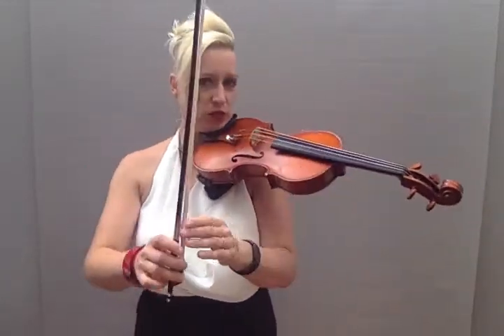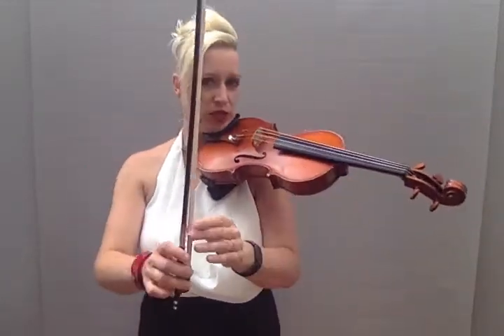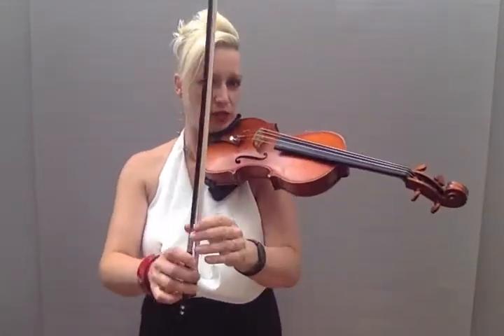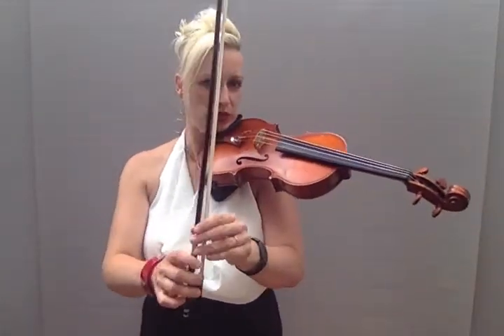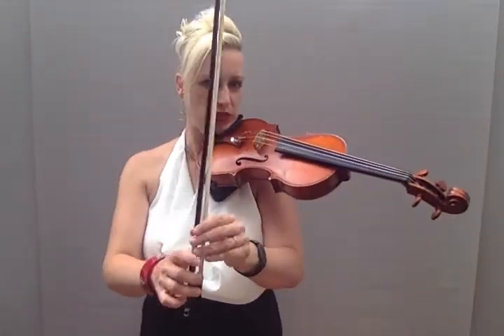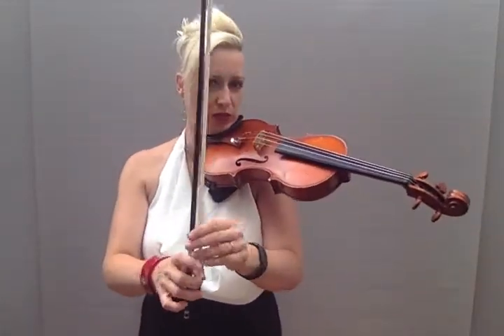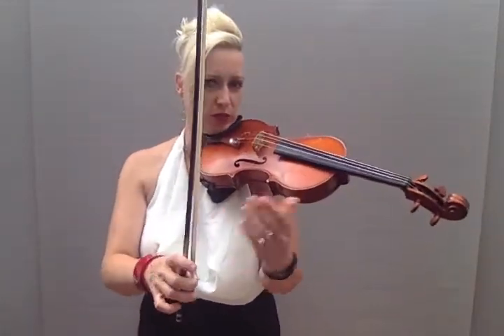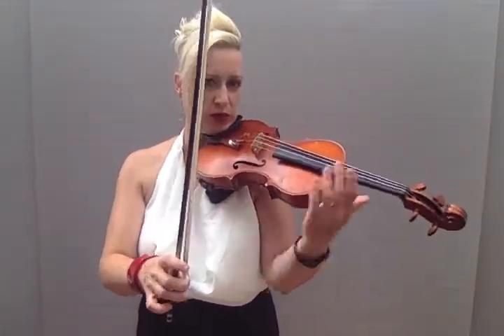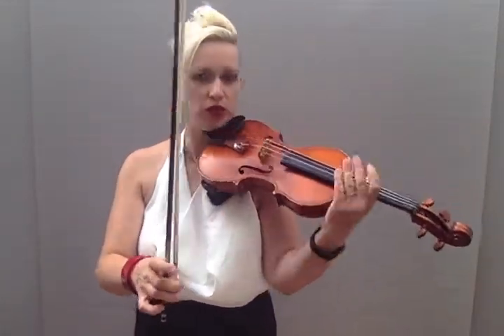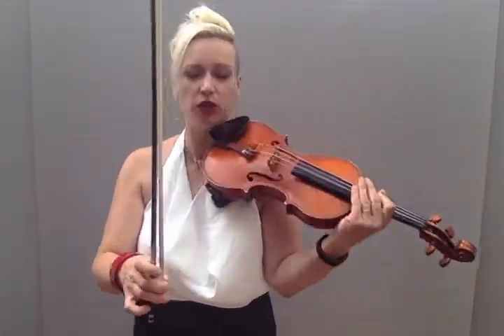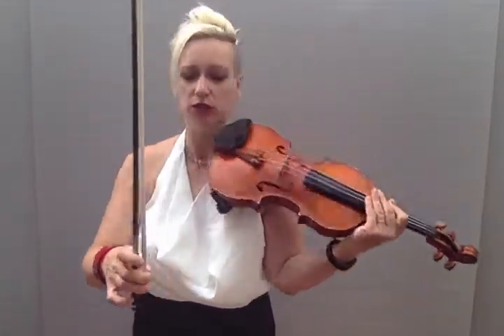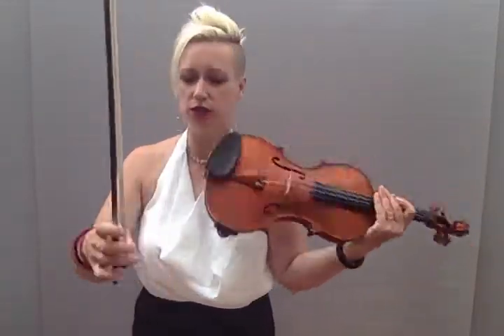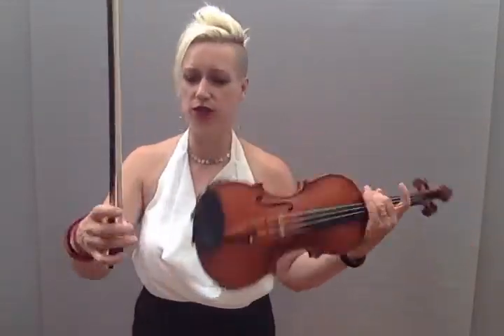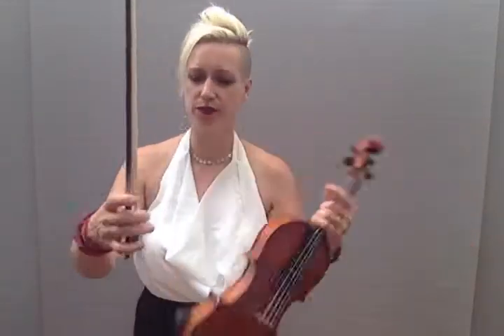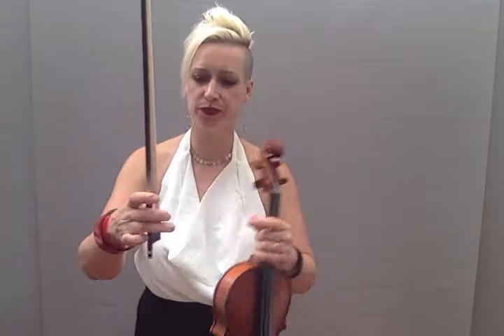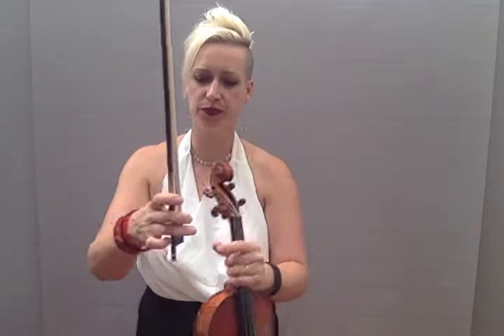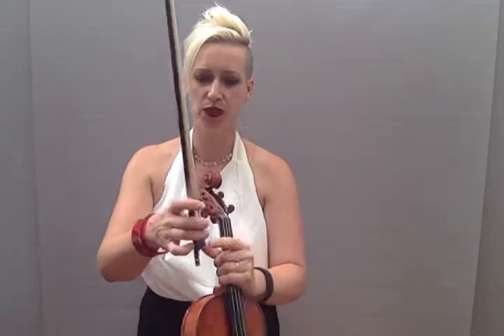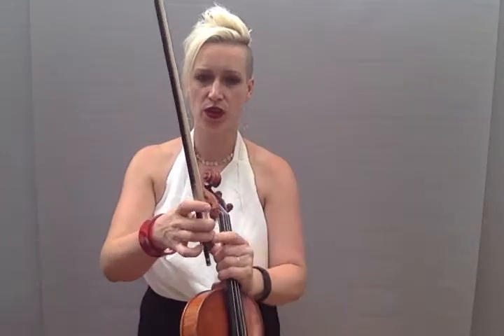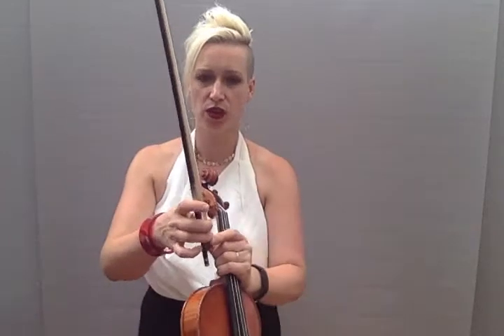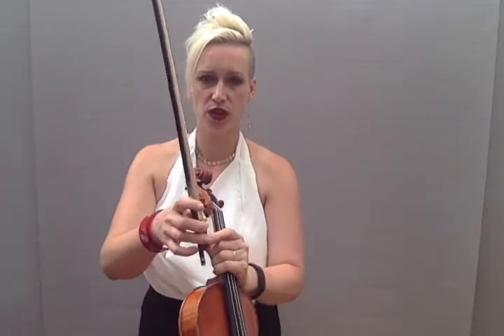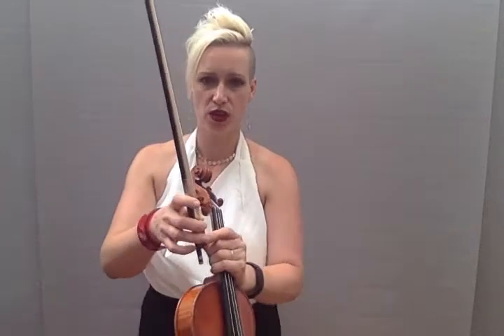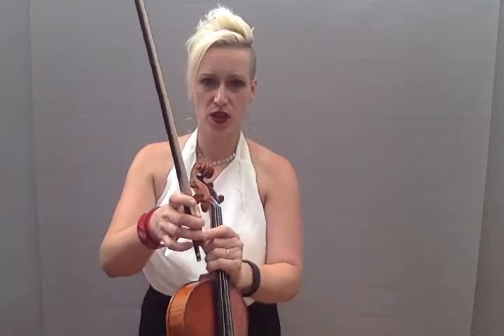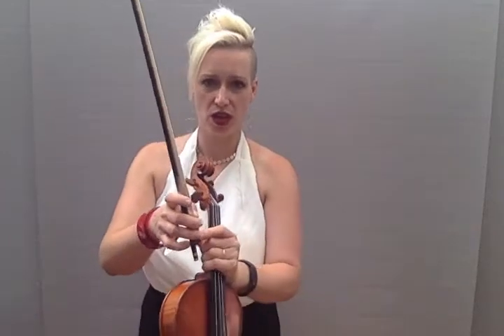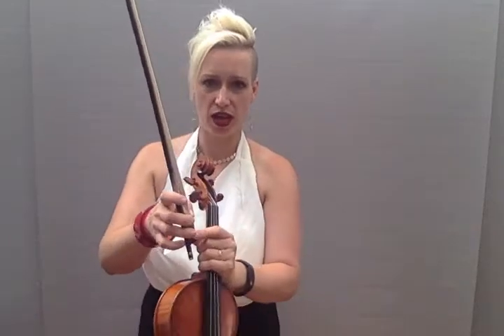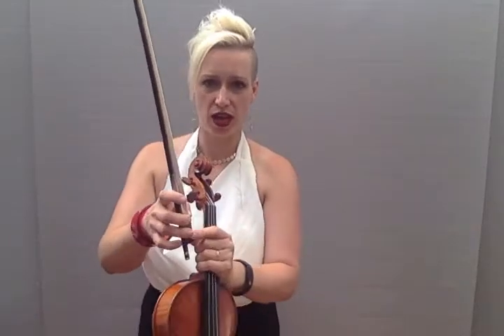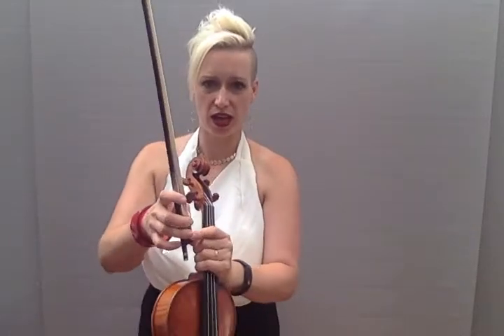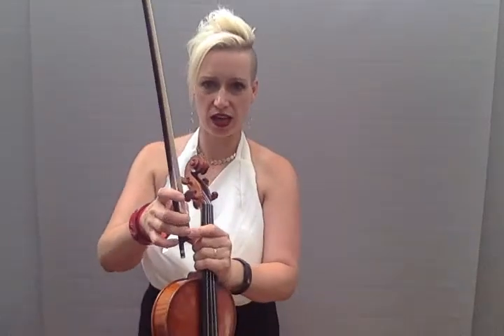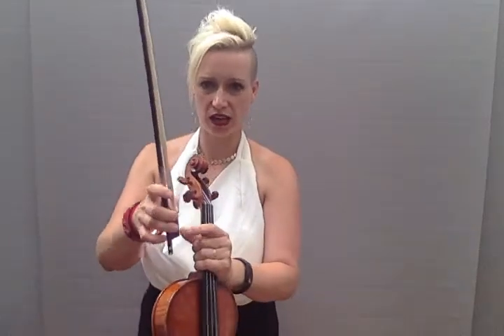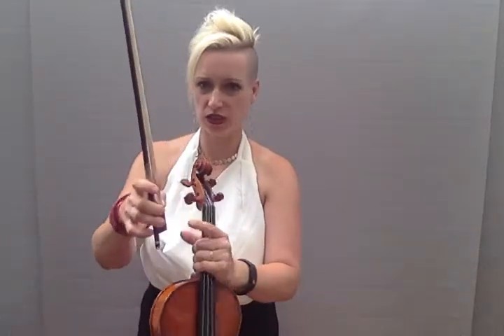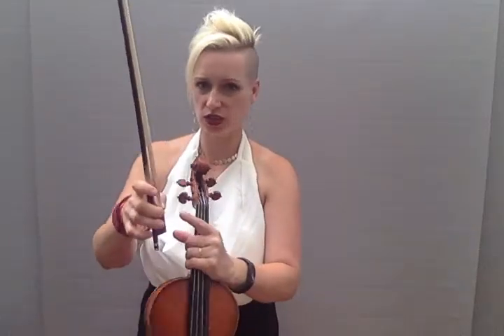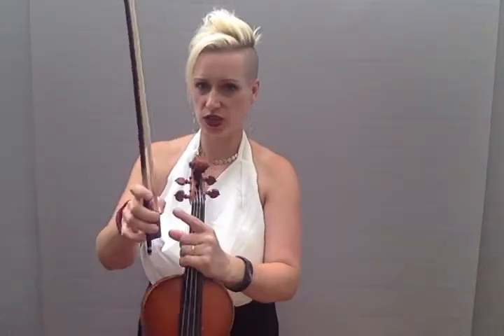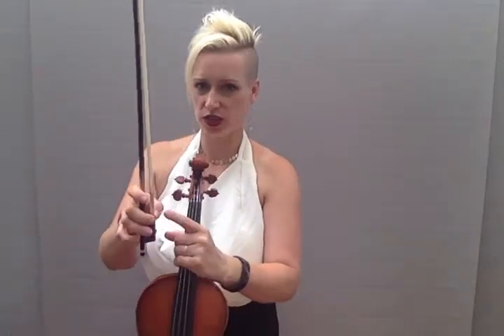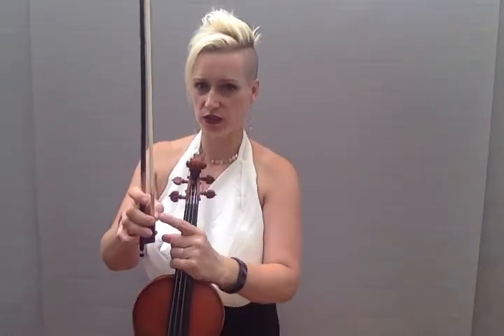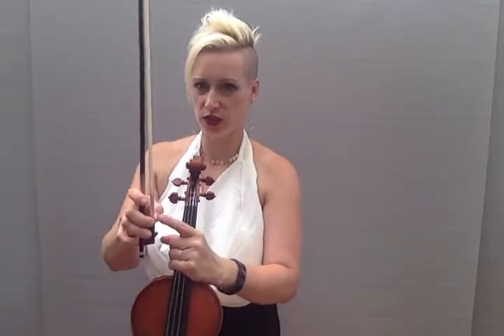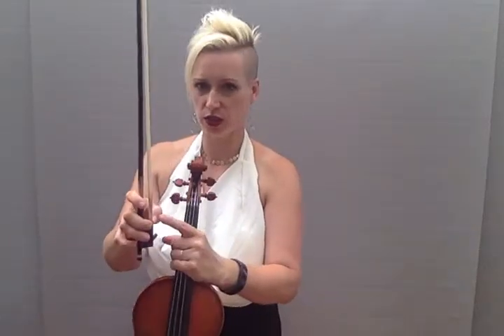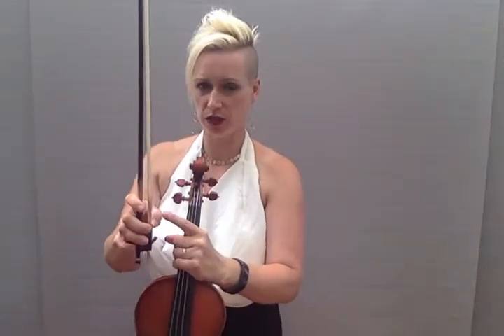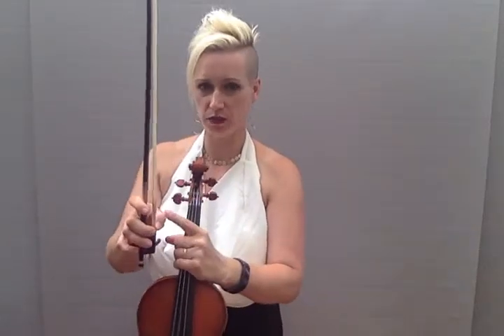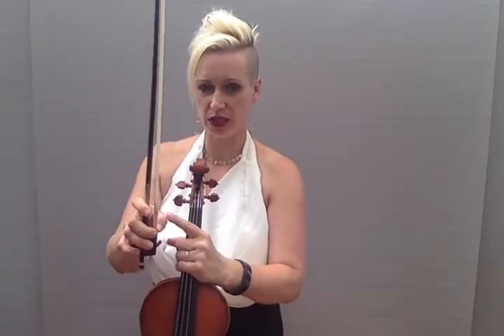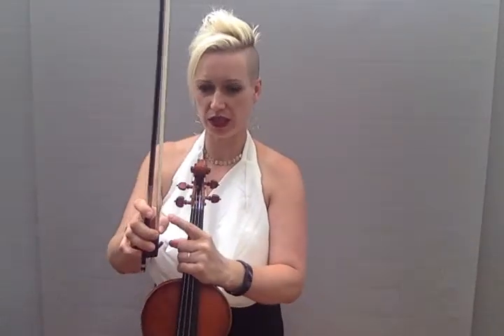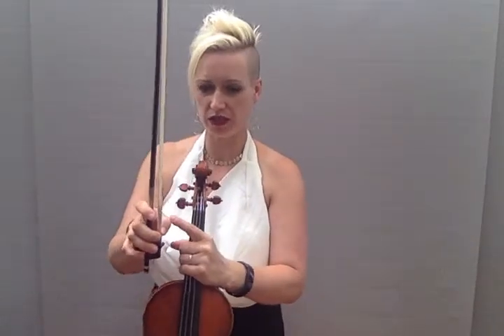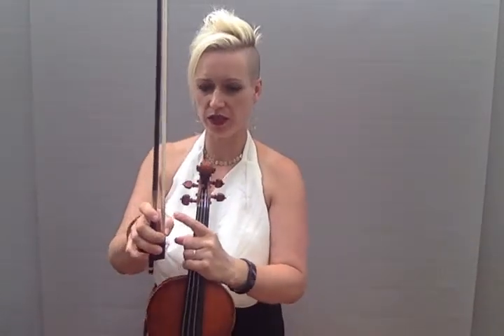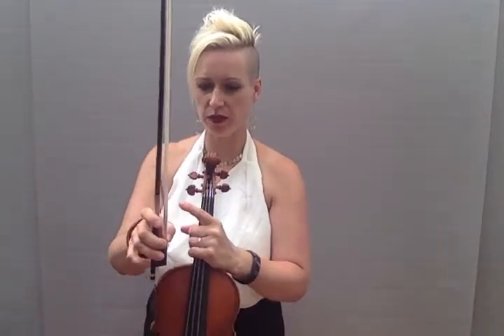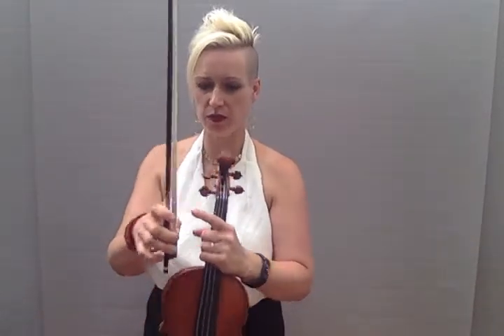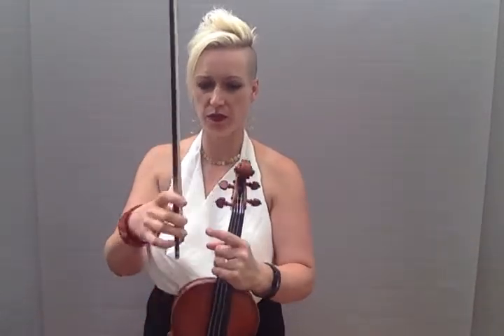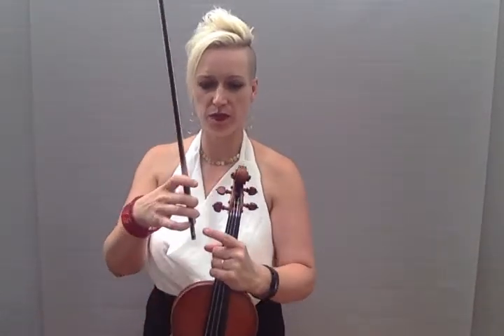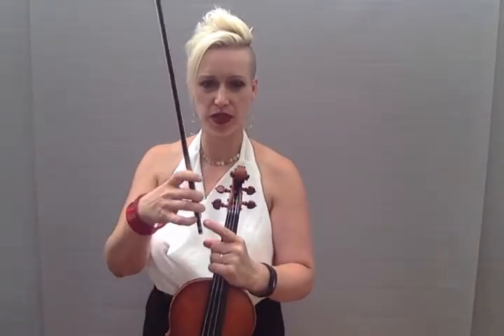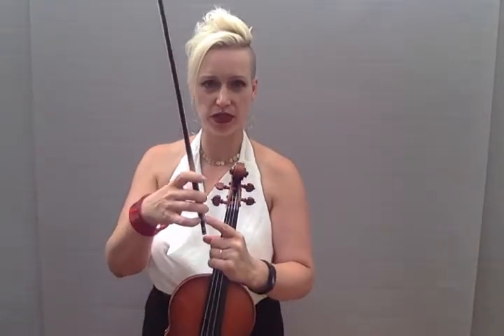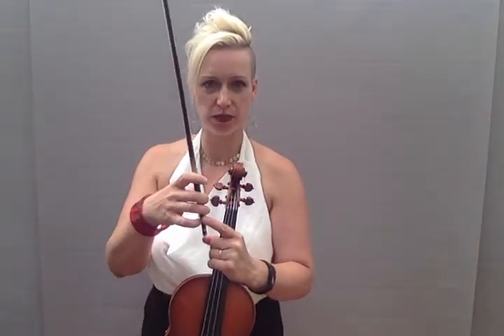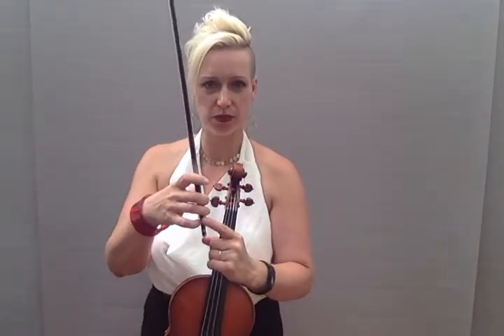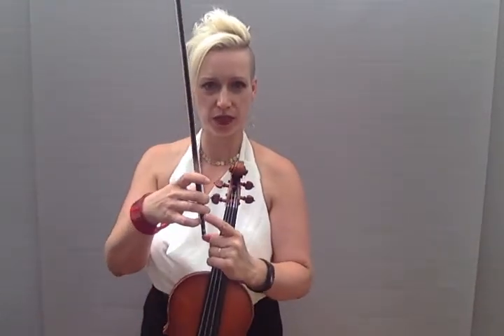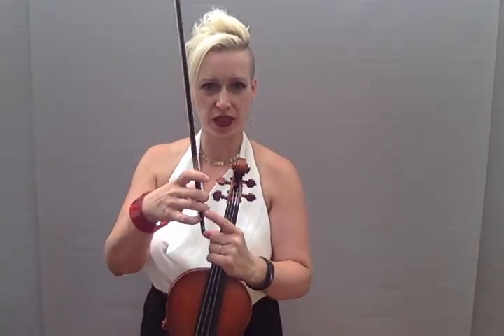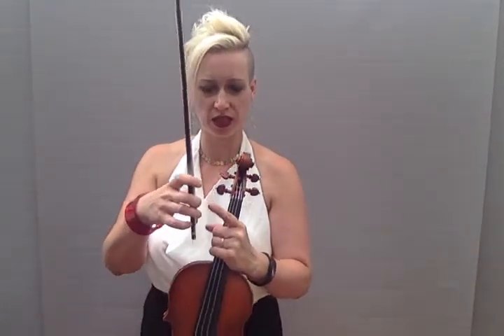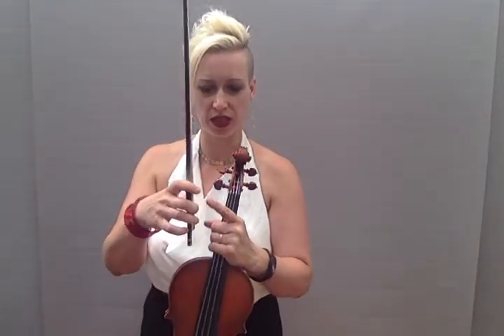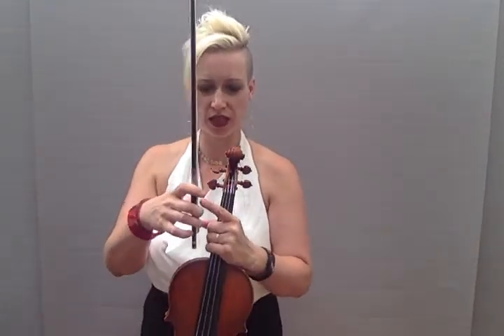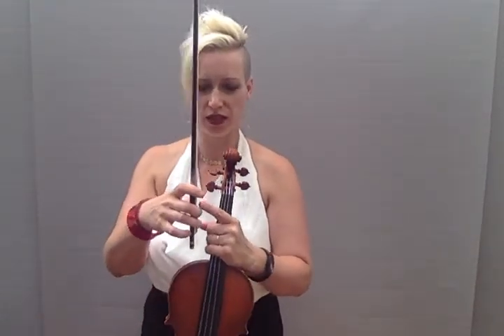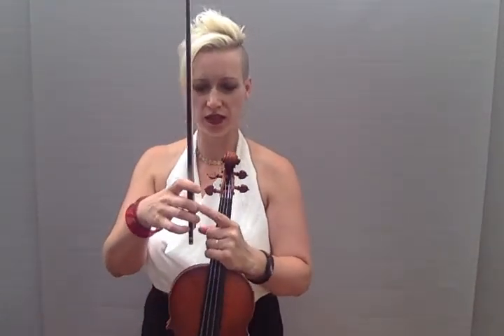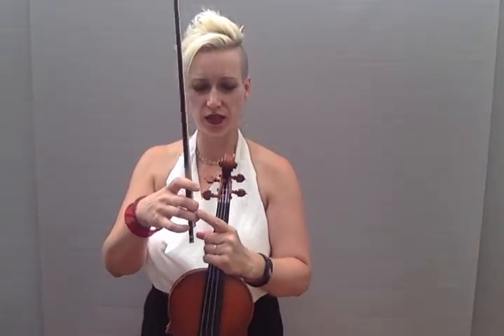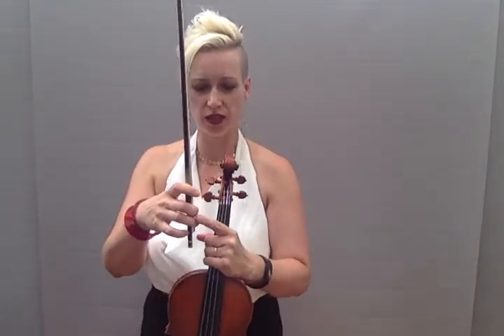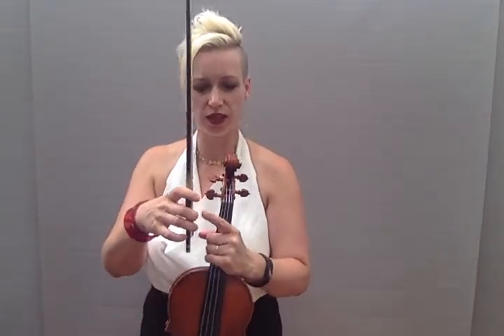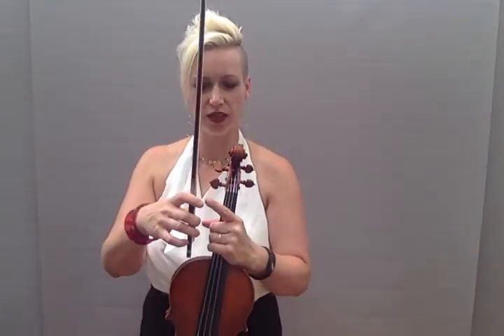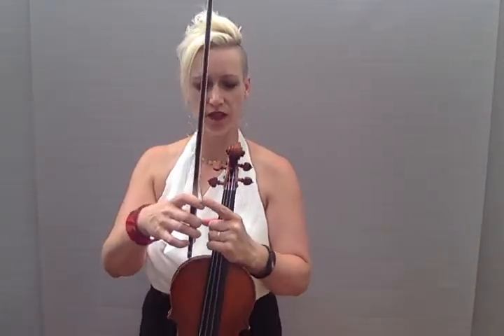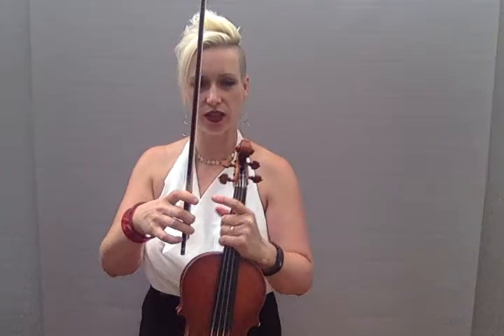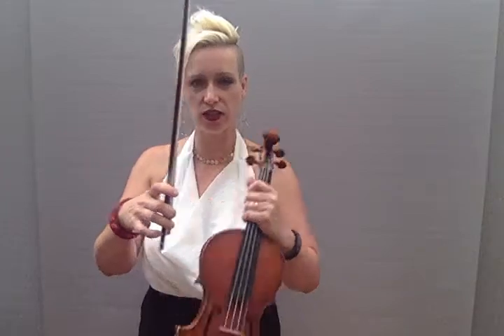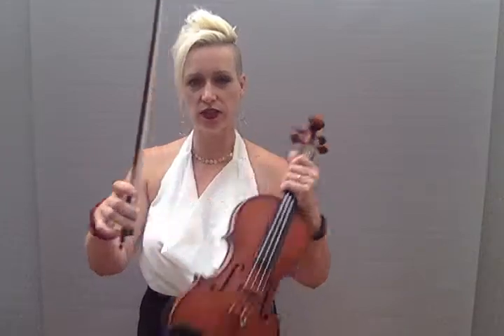So make a brilliant bow hold and check you've got bendy thumb, bendy pinky, and curly fingers.